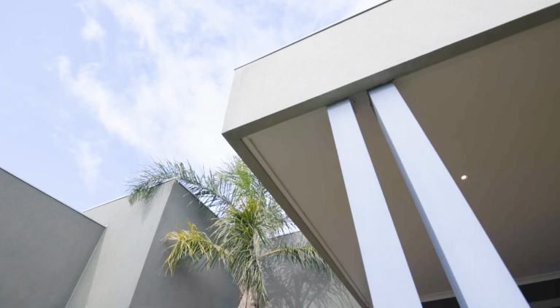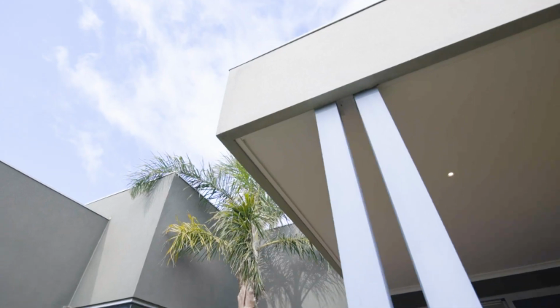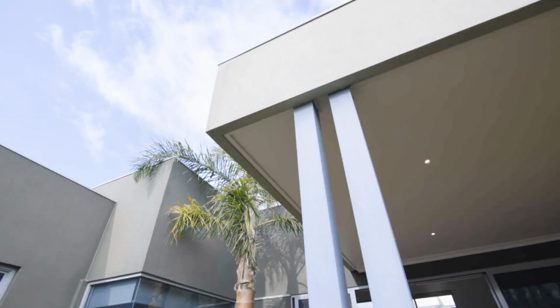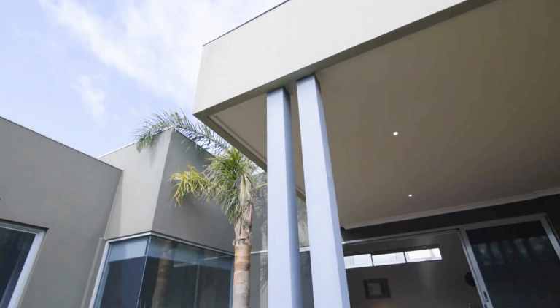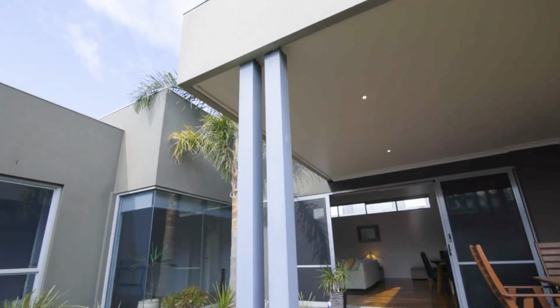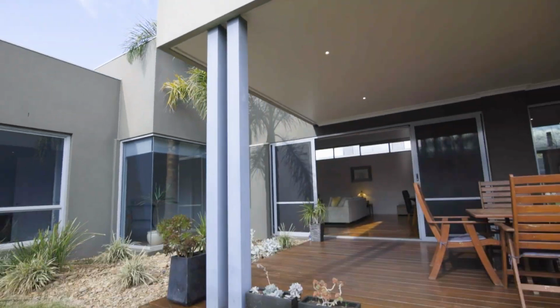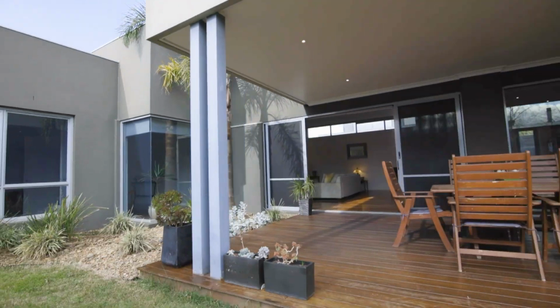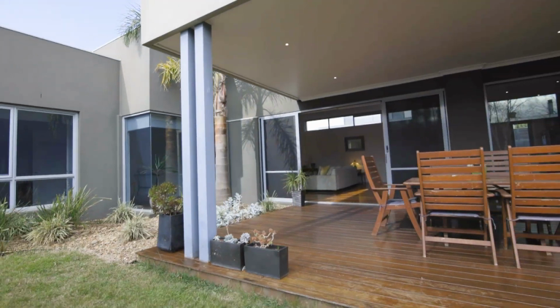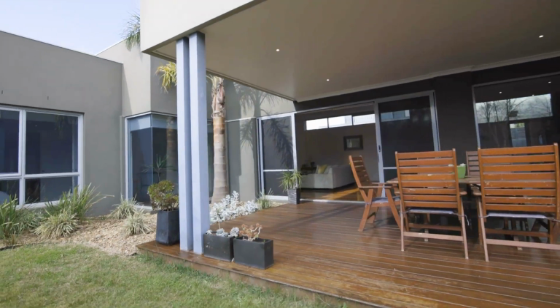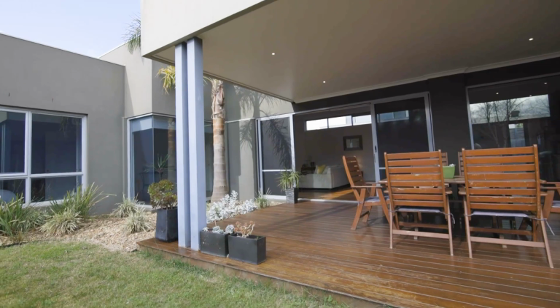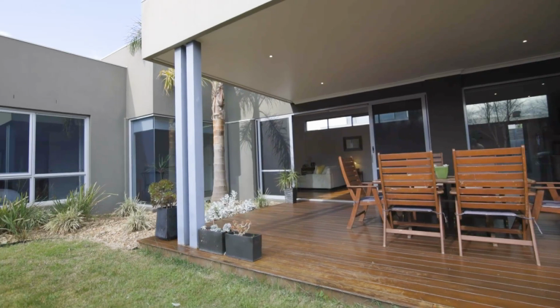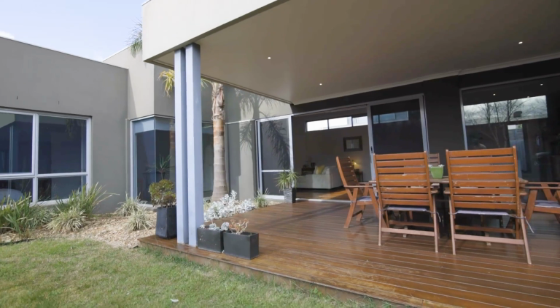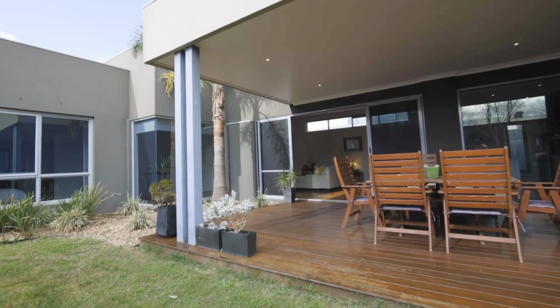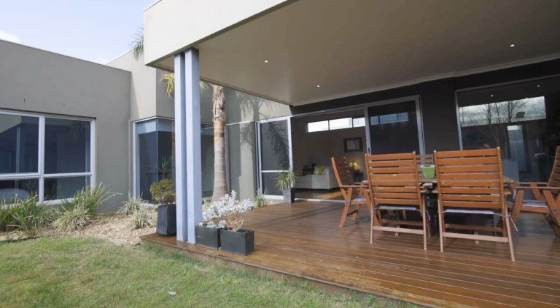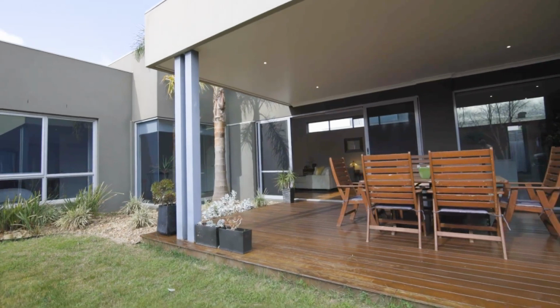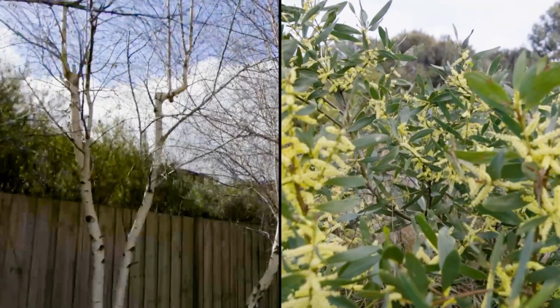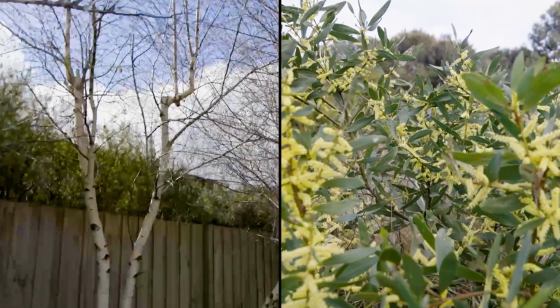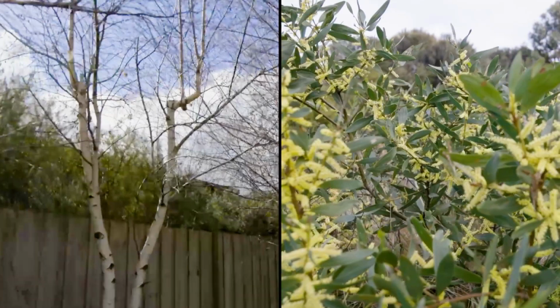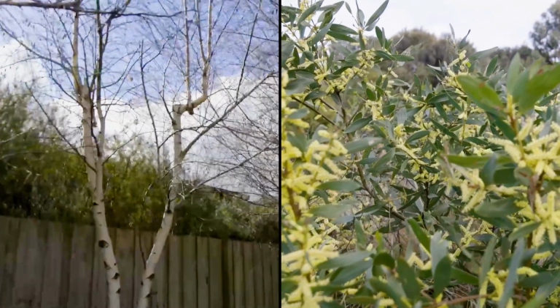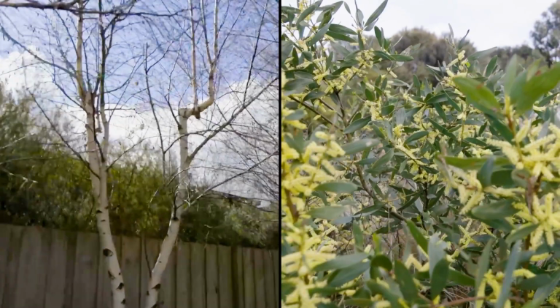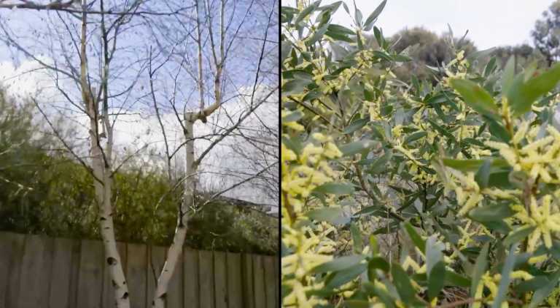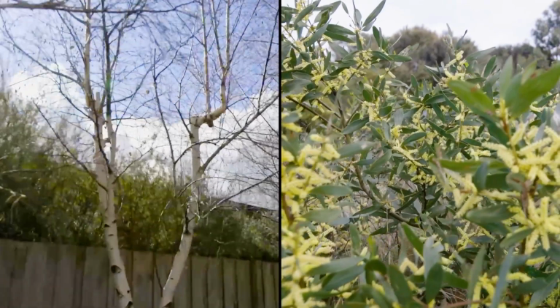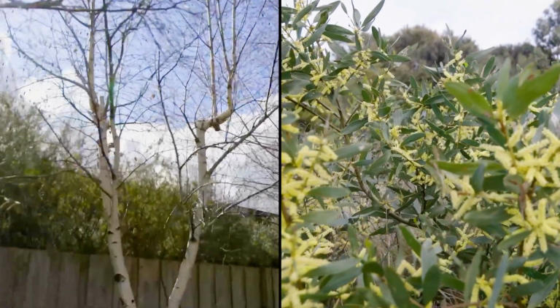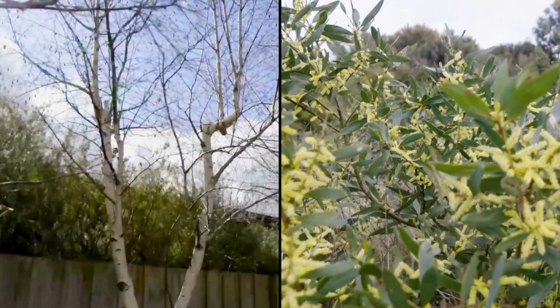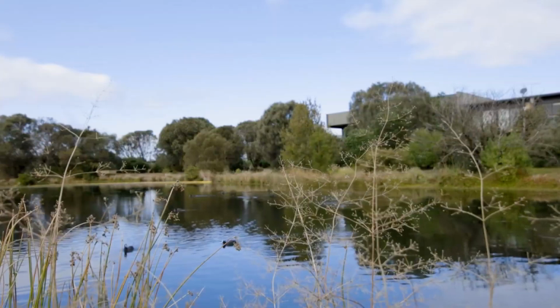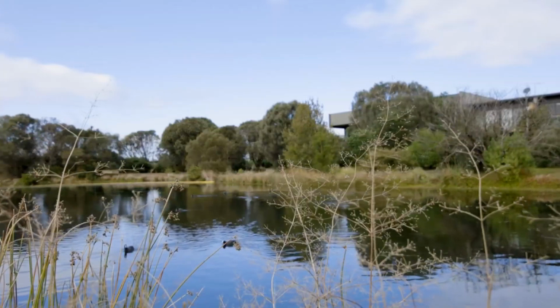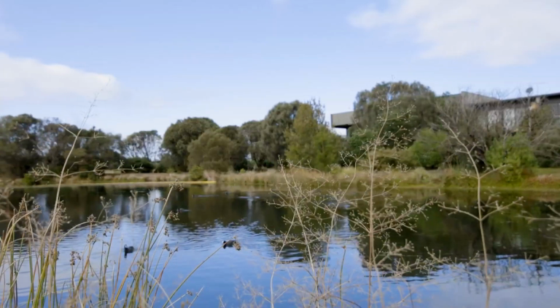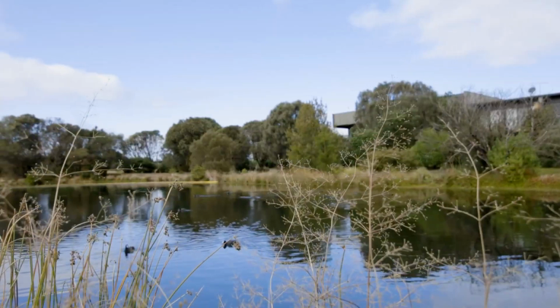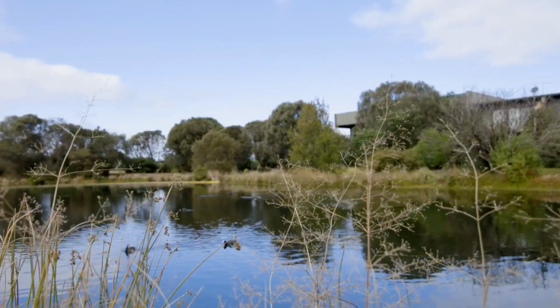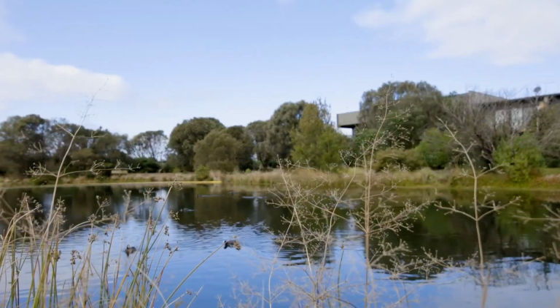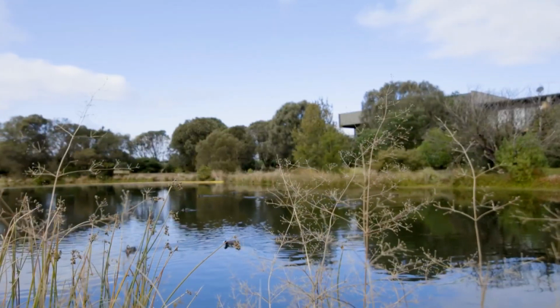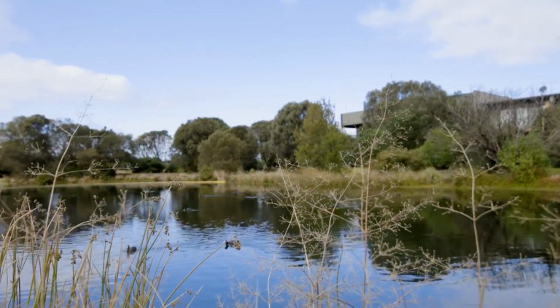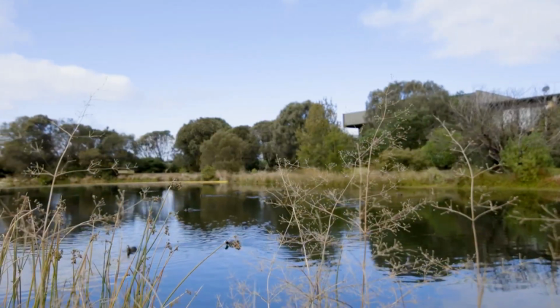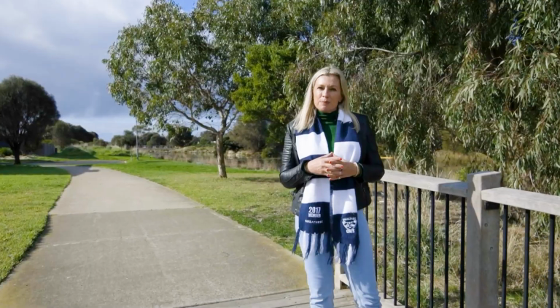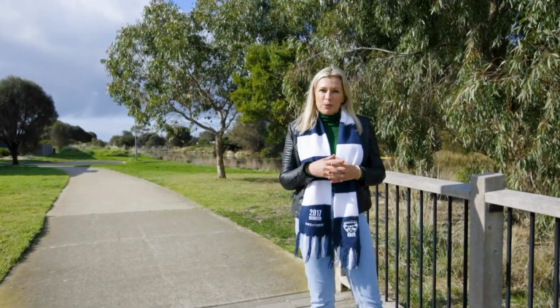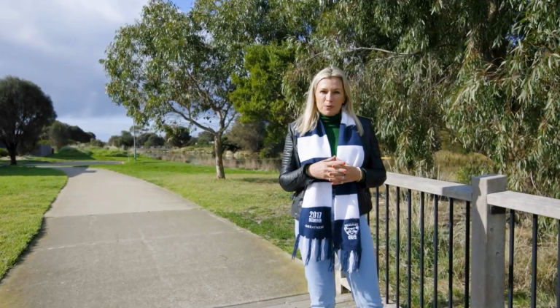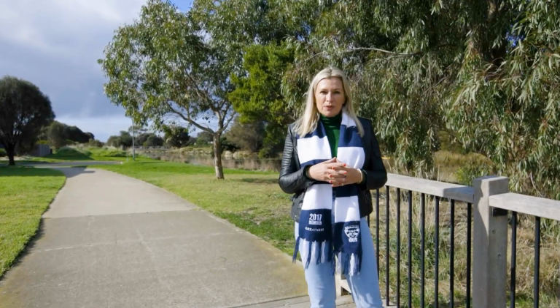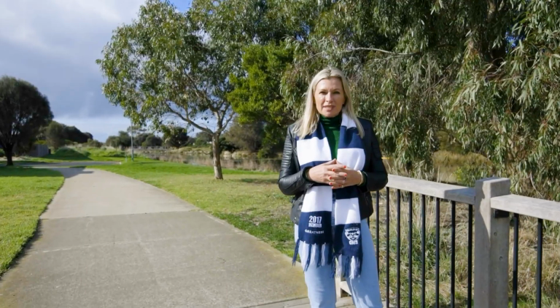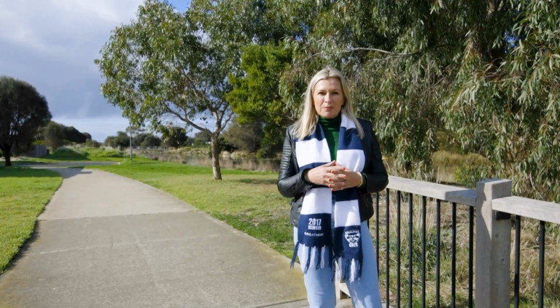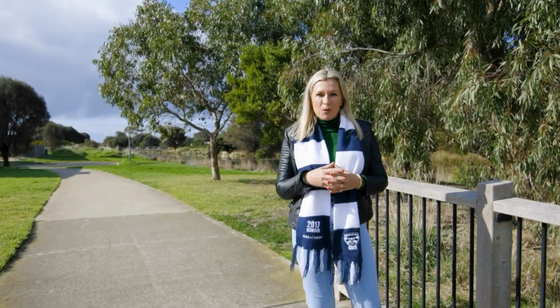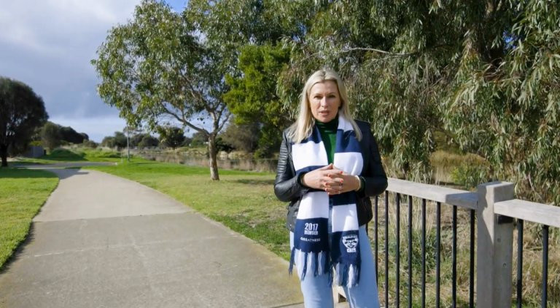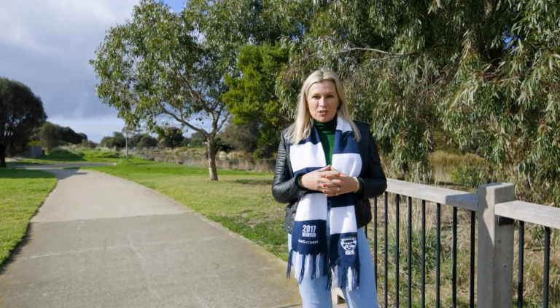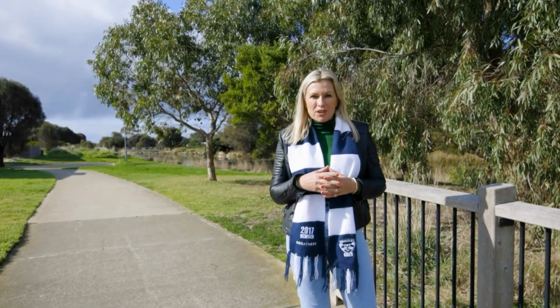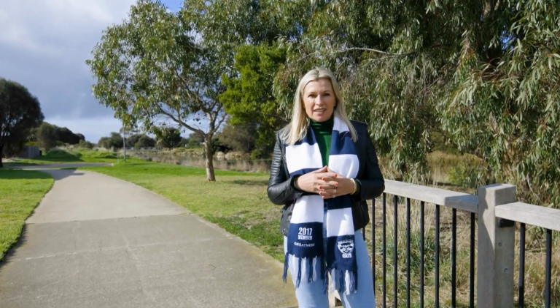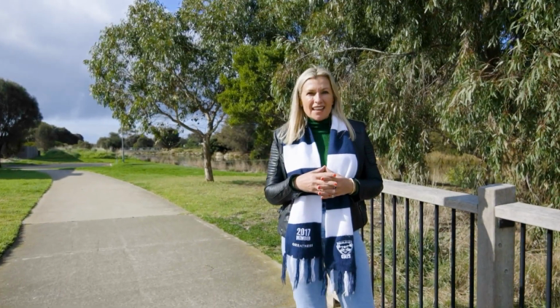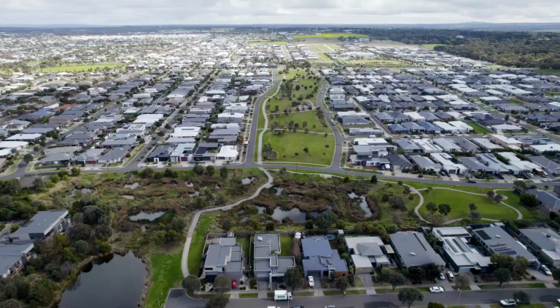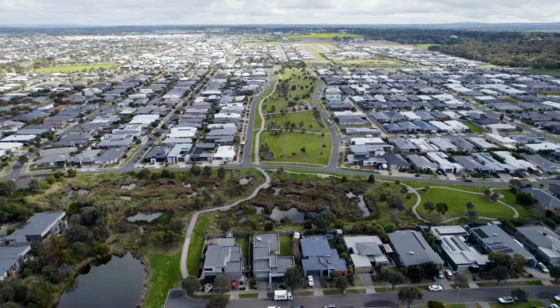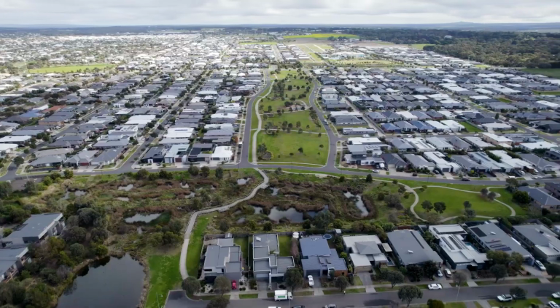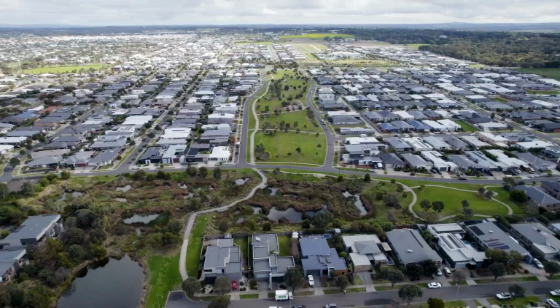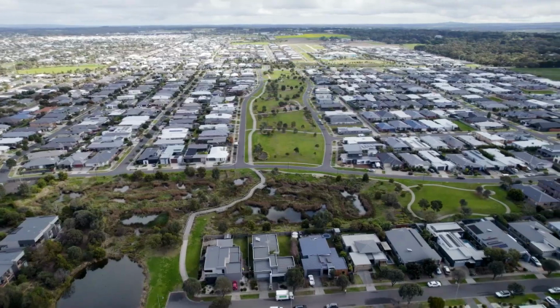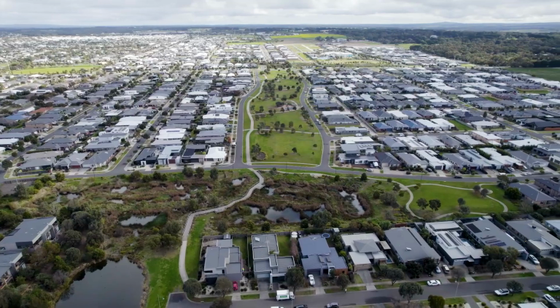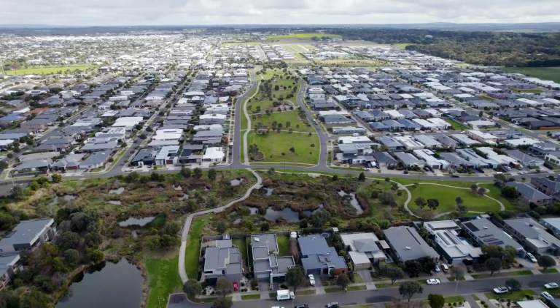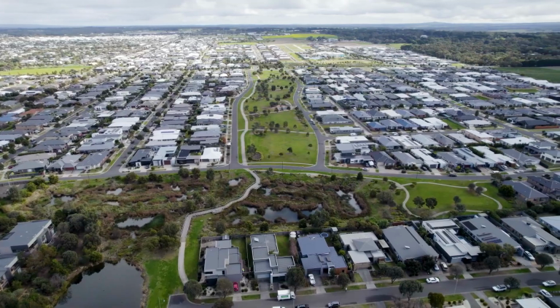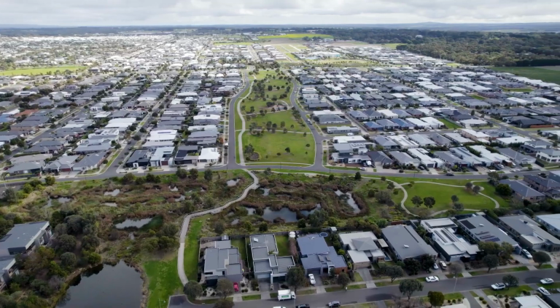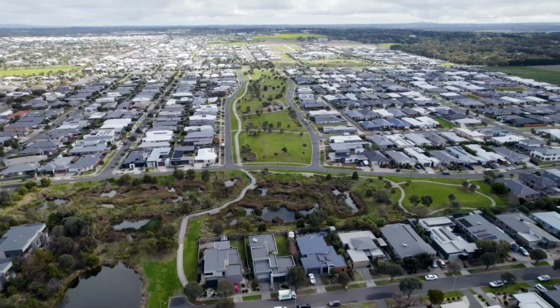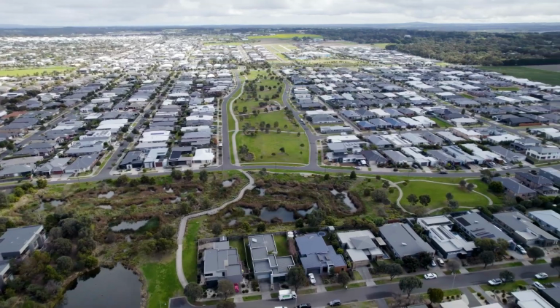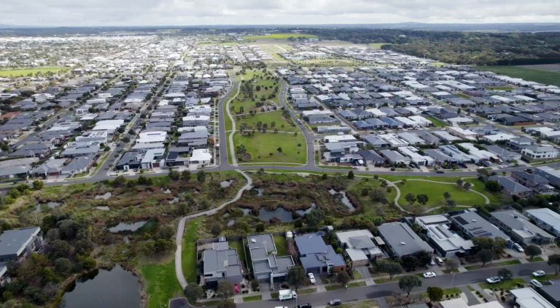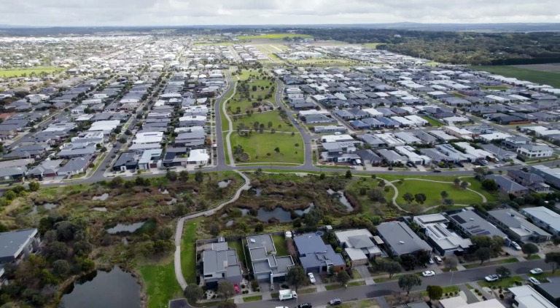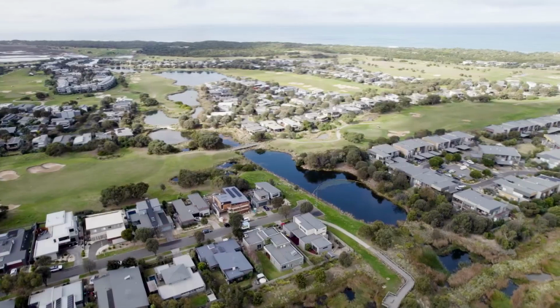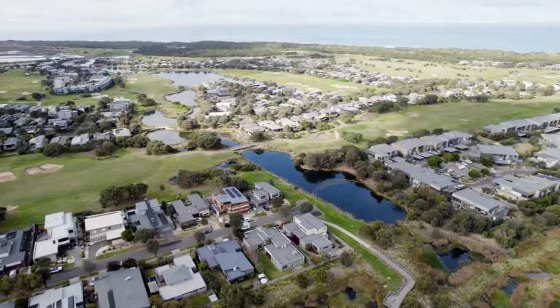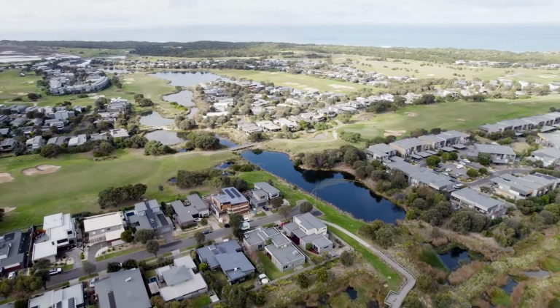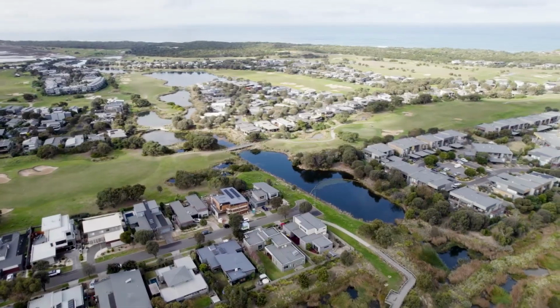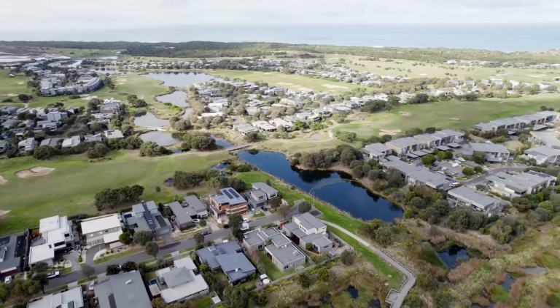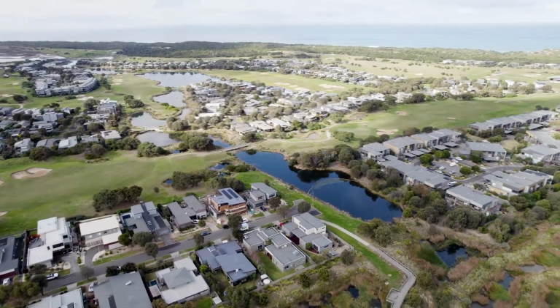Unique in its location — only neighbours on two sides. Nature-filled wetlands with boardwalks and walking tracks at the end of the court, with a 10 minute walk to the beach.